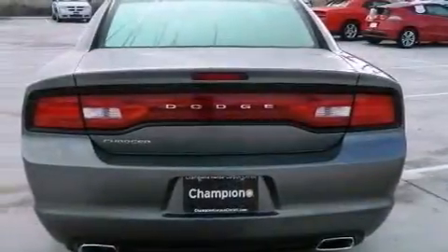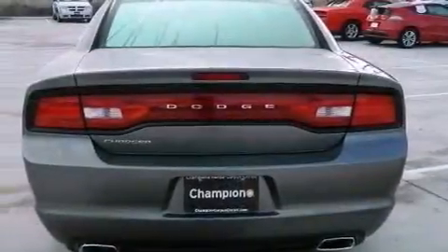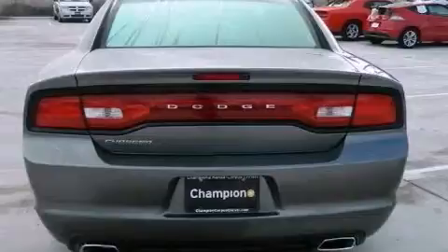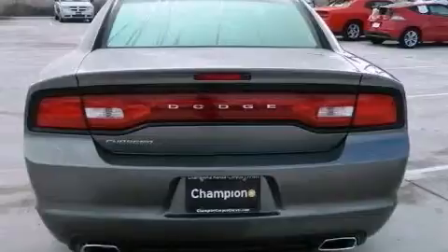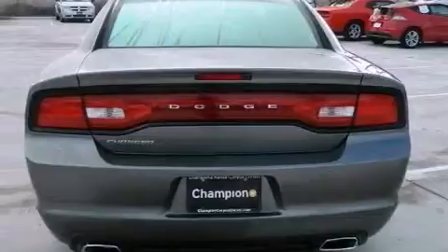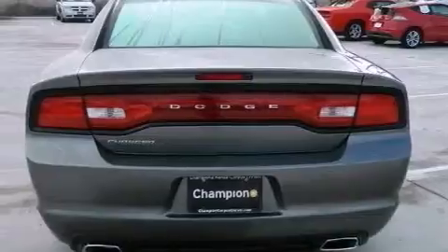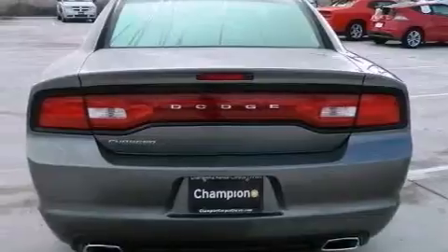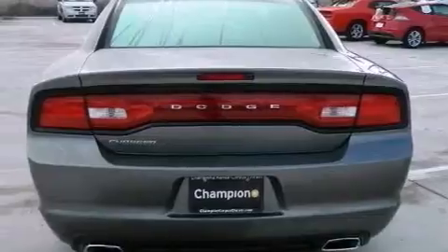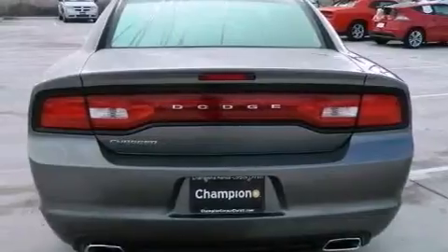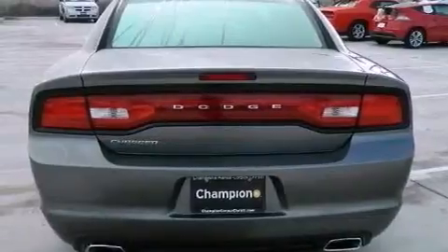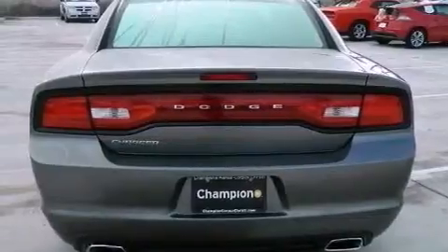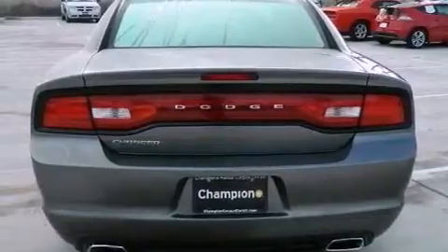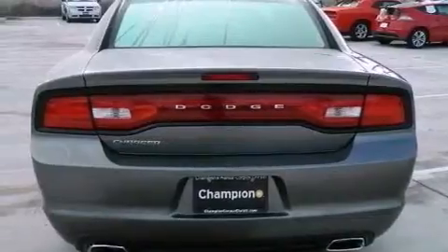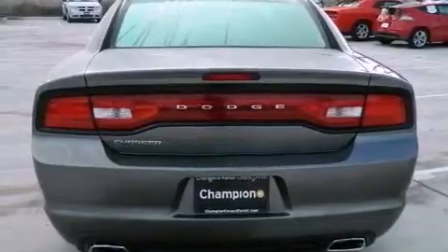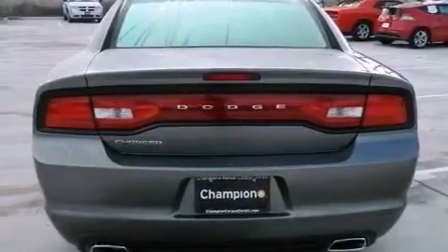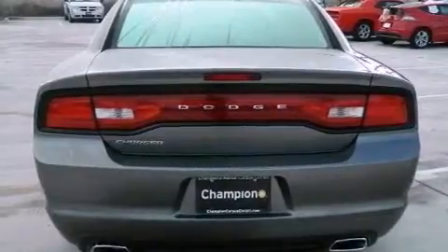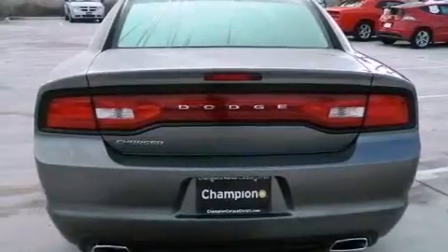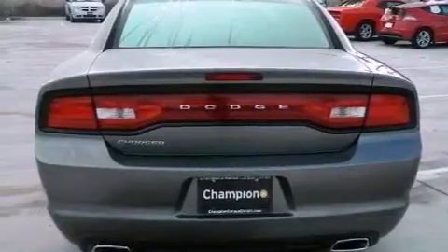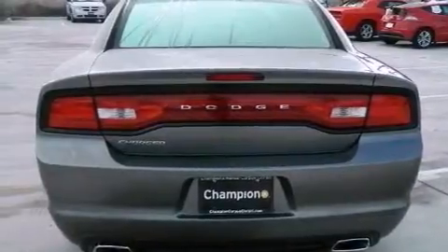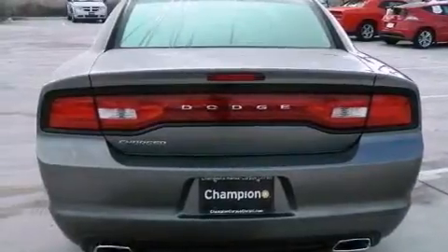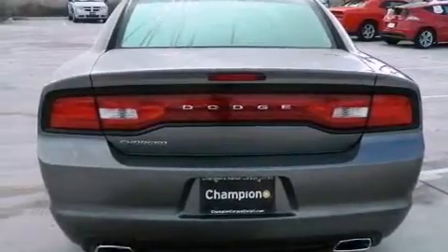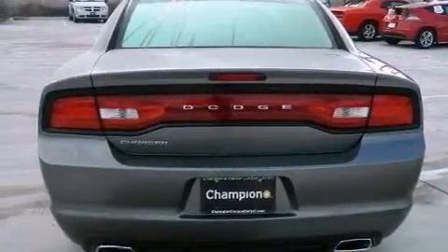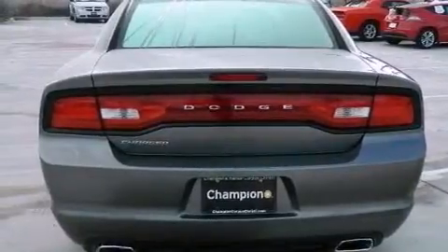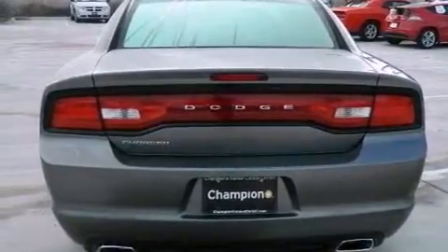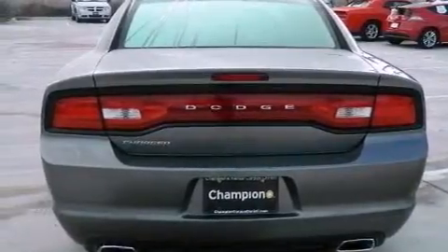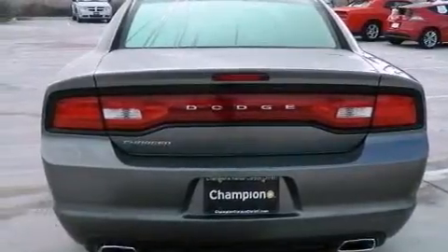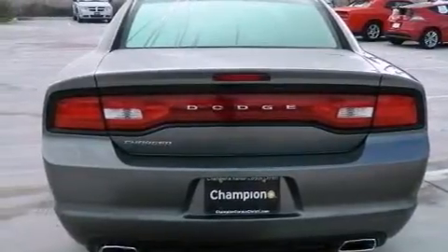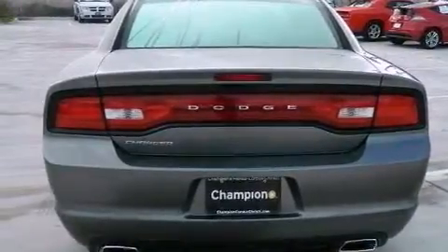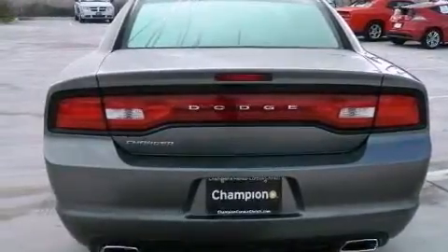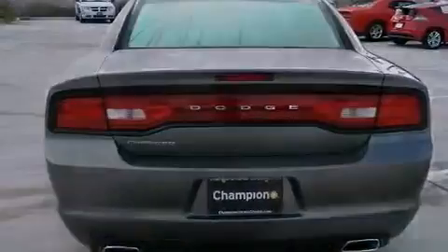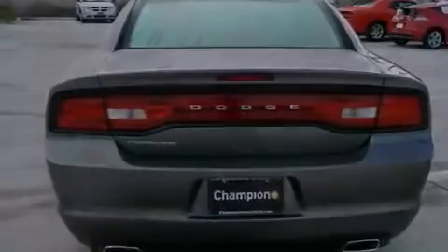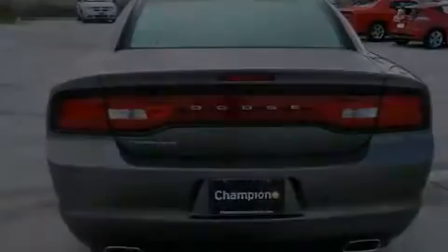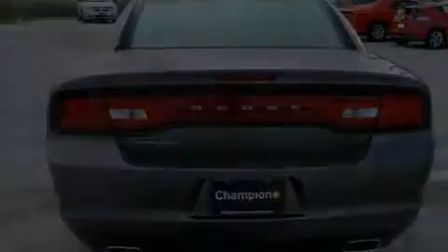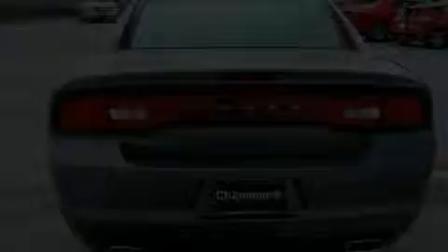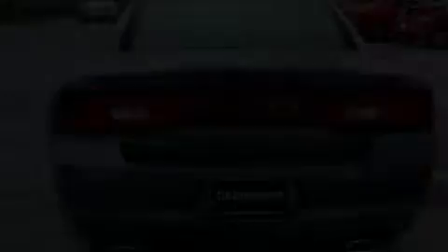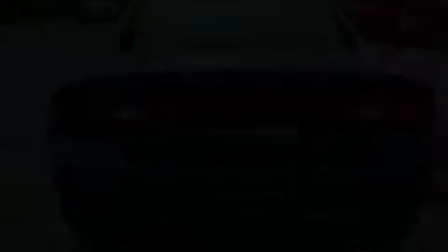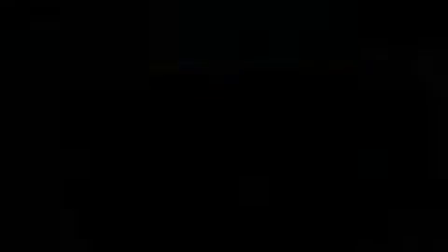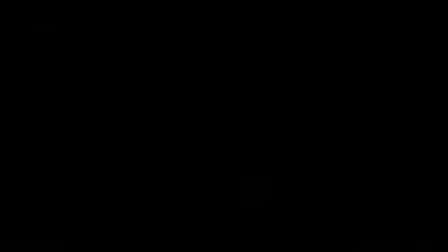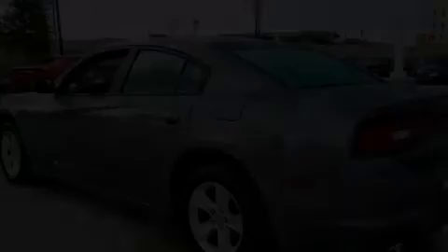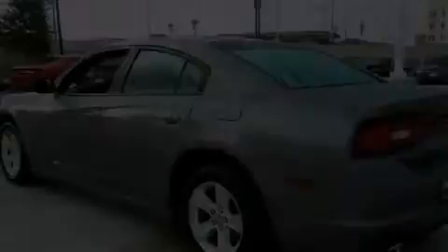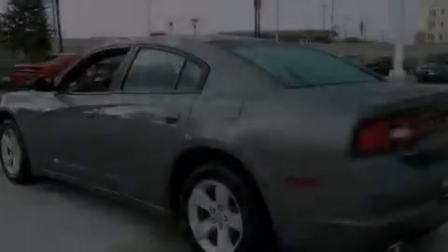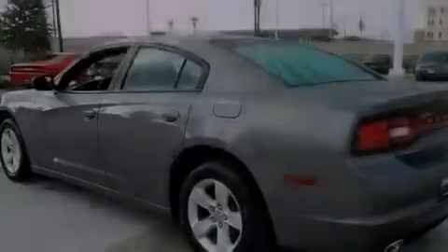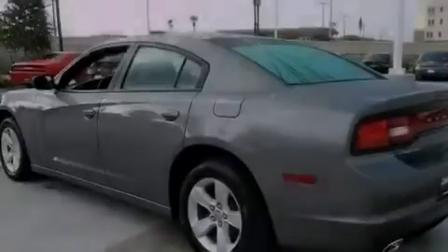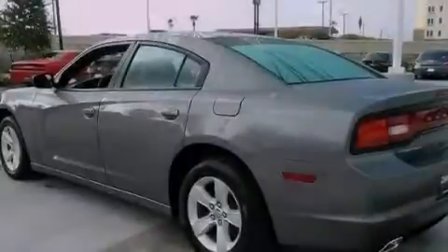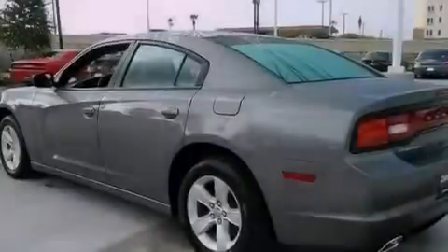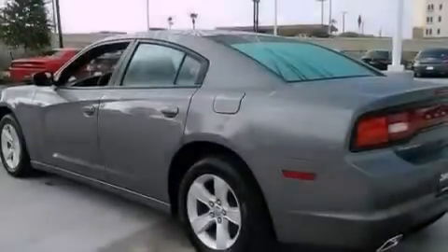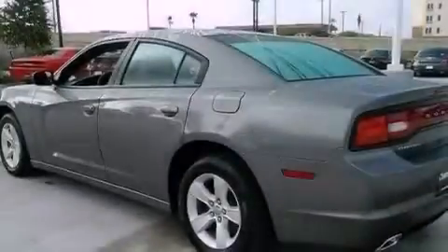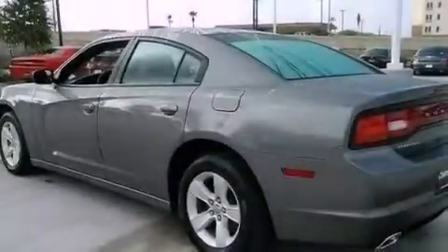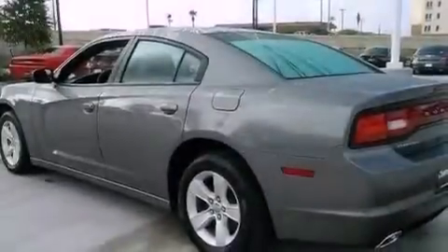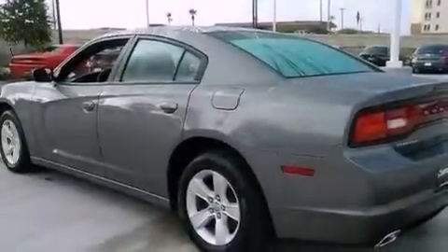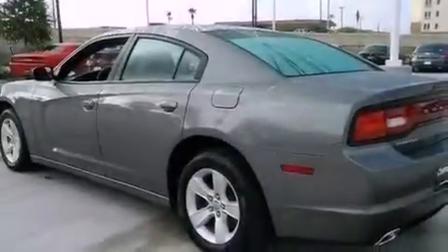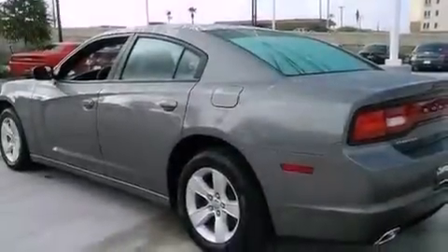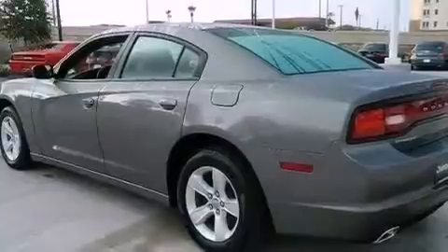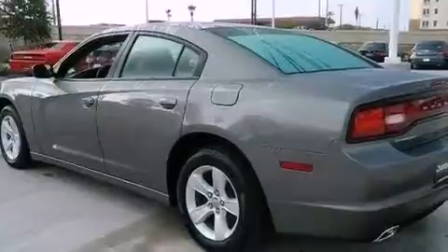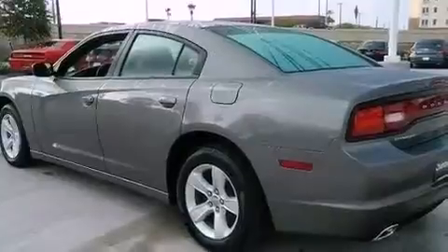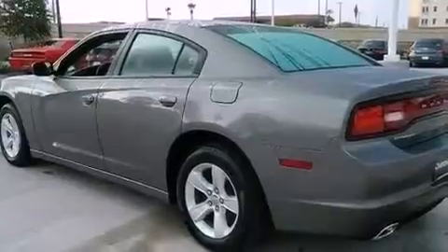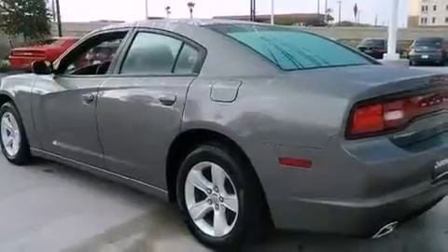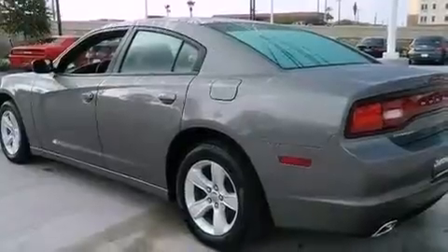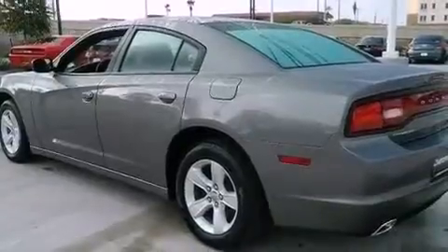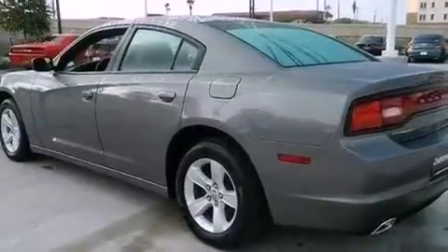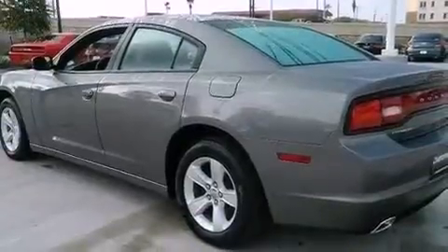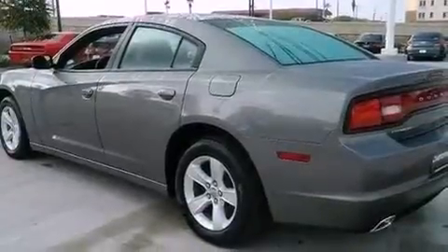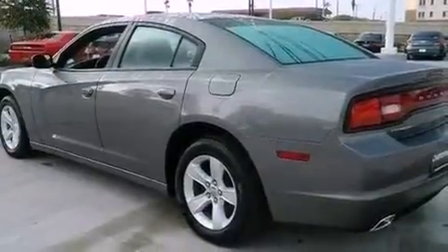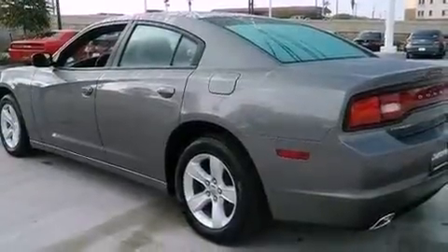A power driver's seat, solar control glass, cruise control, a CD player, and a rear spoiler.